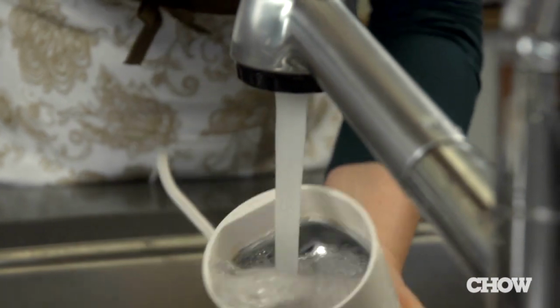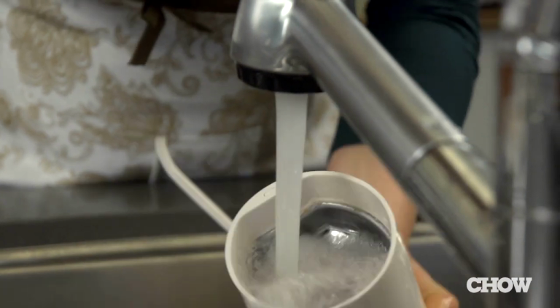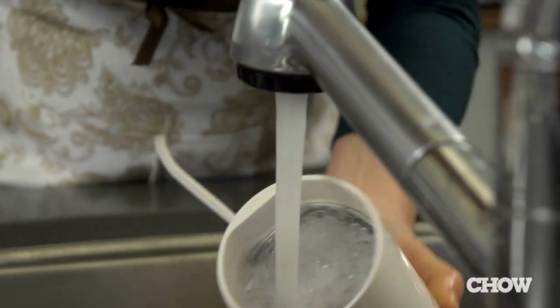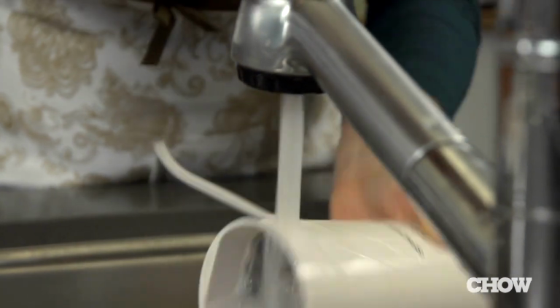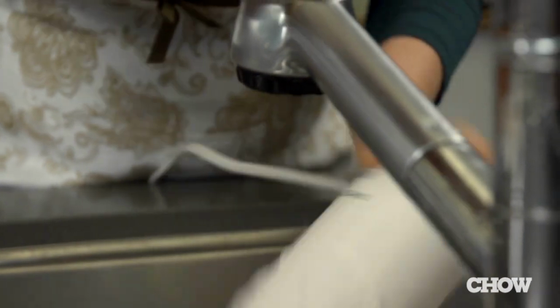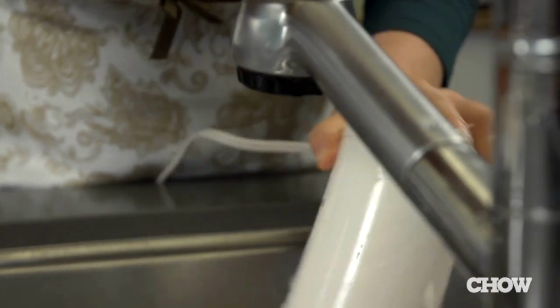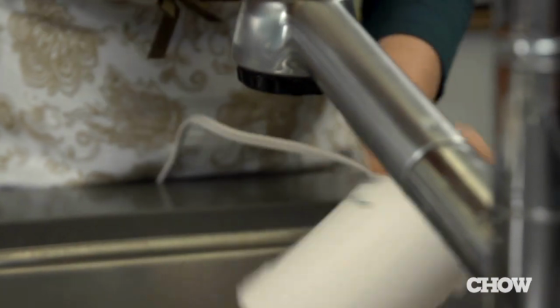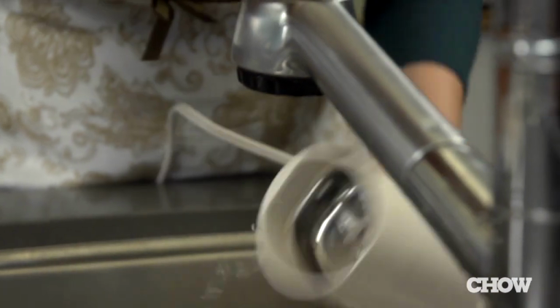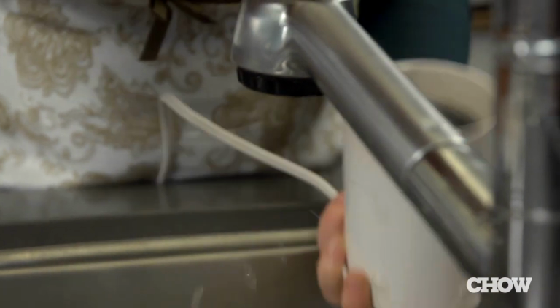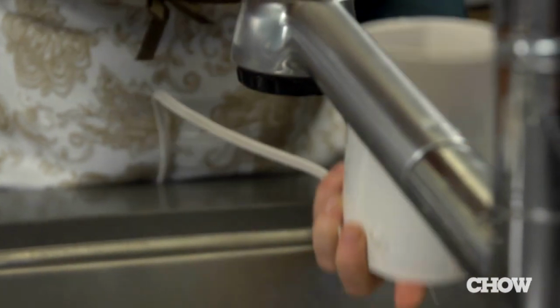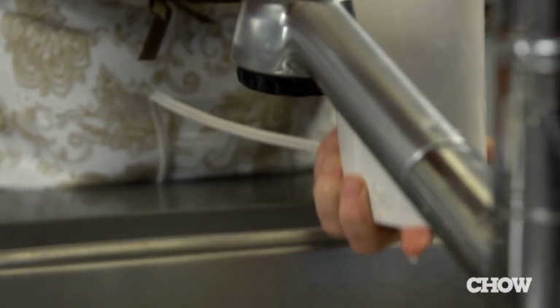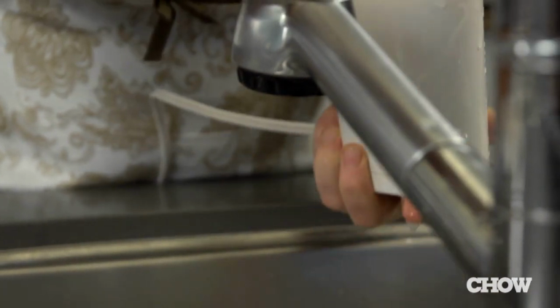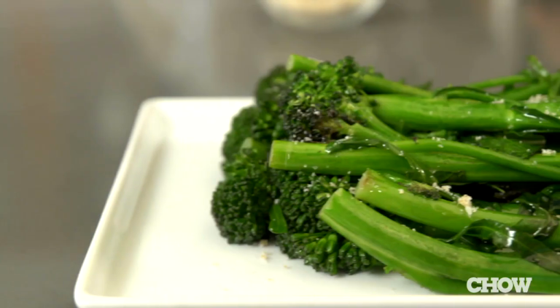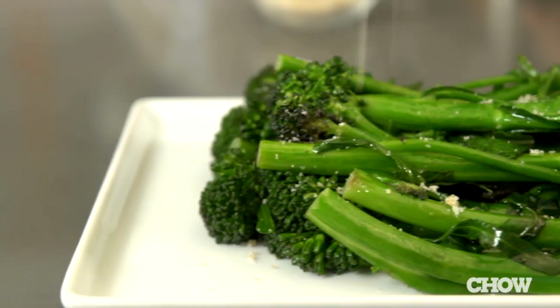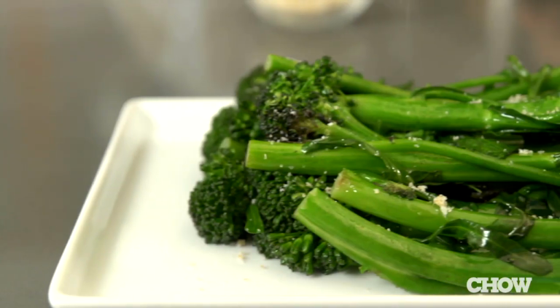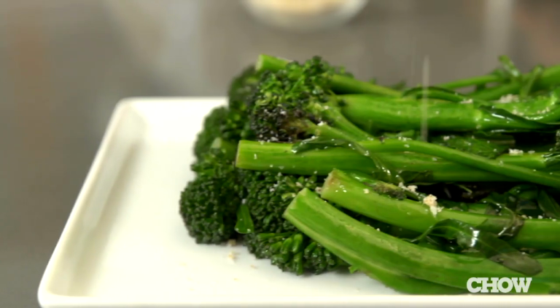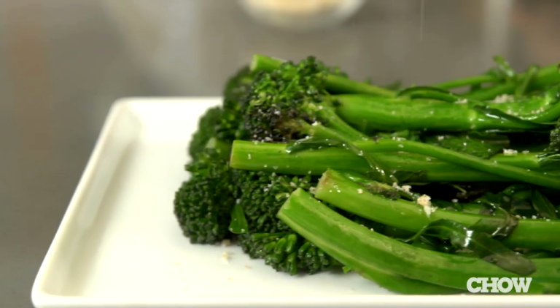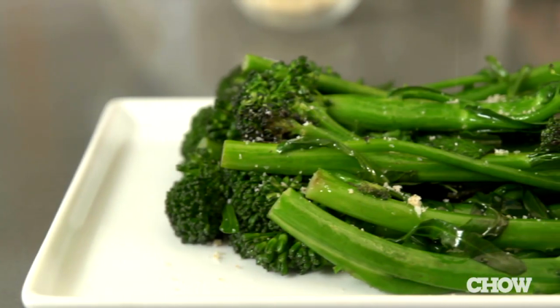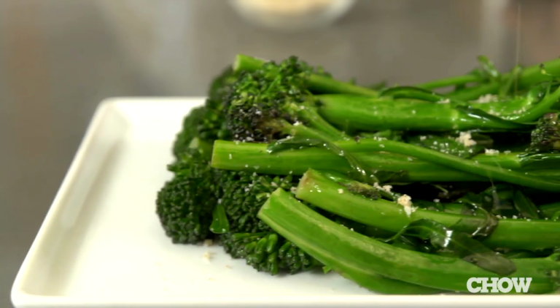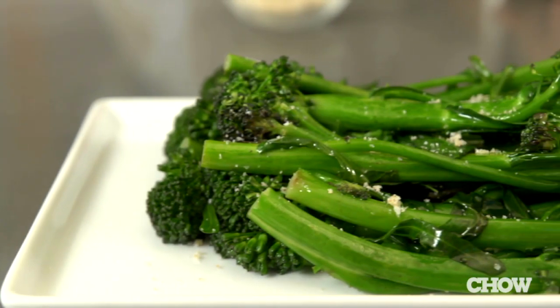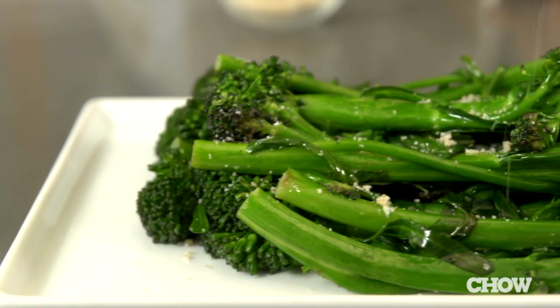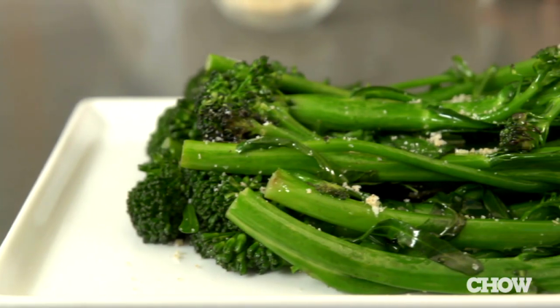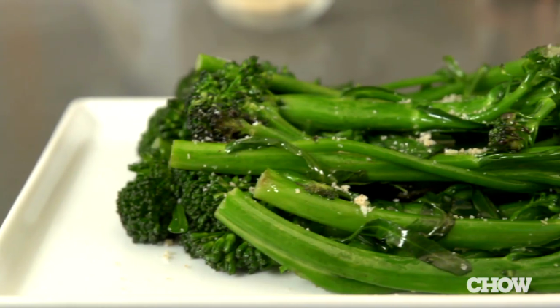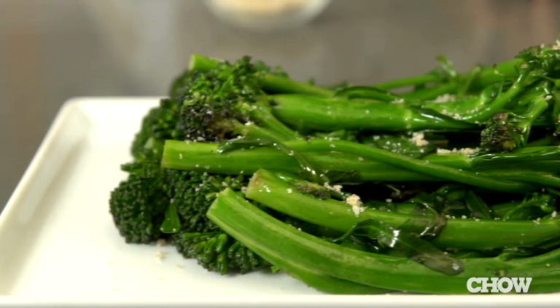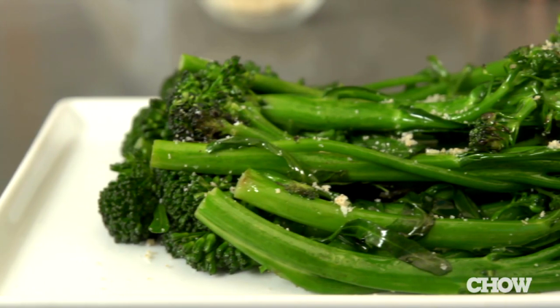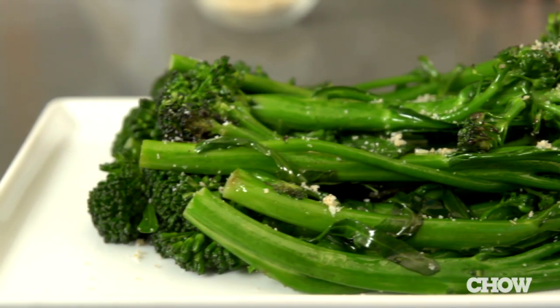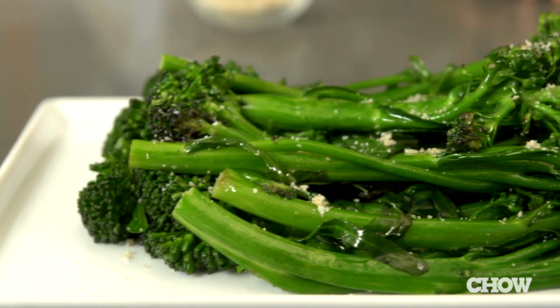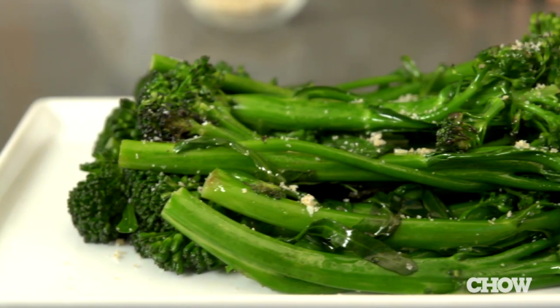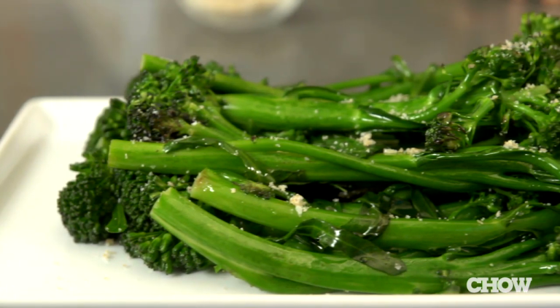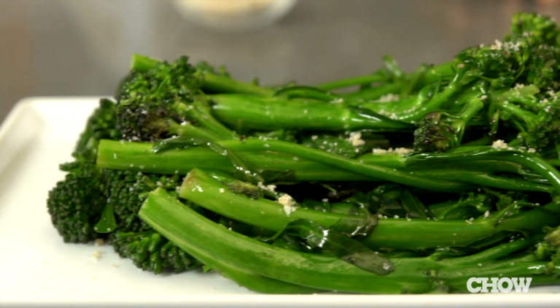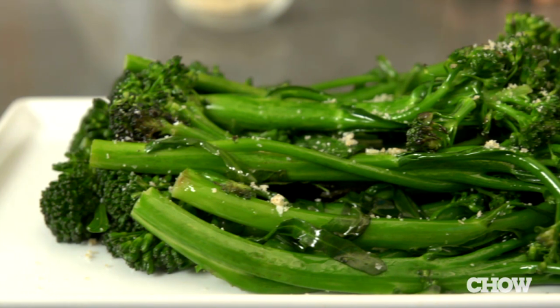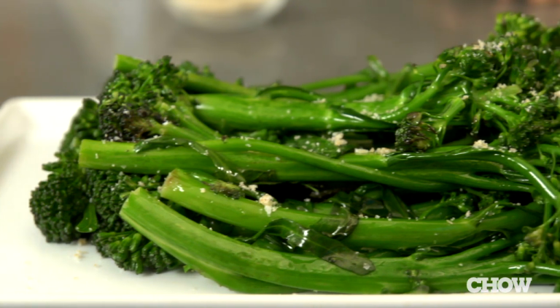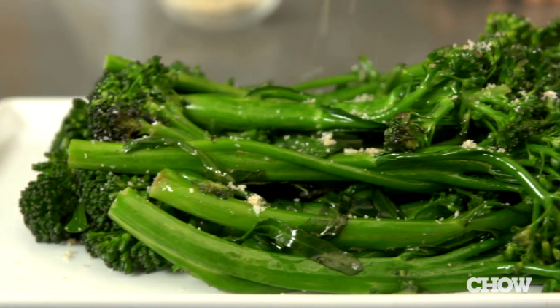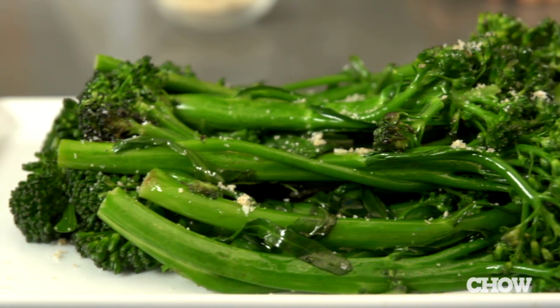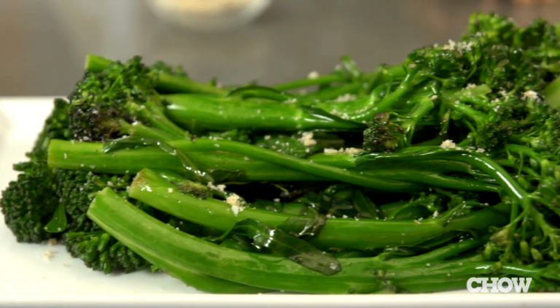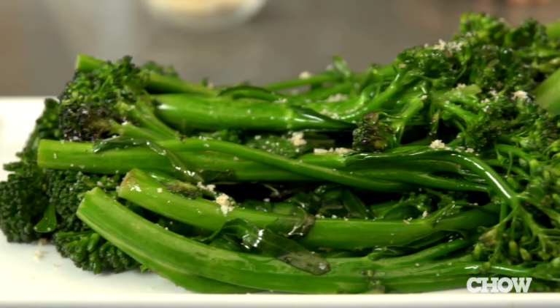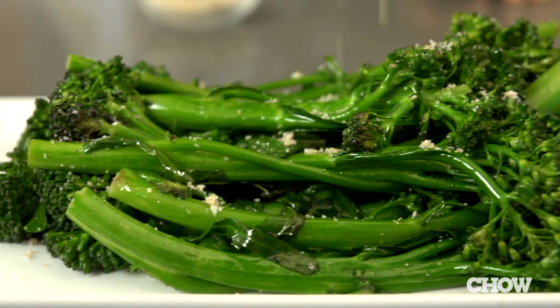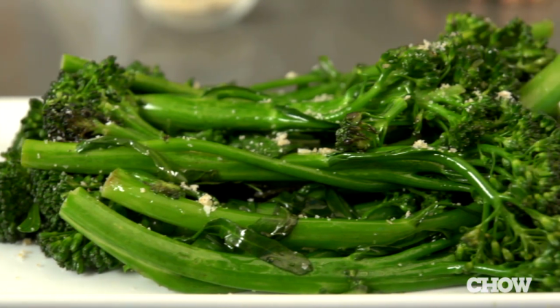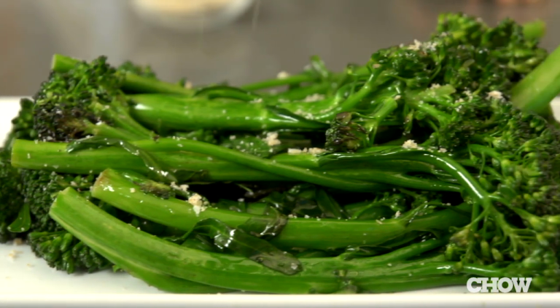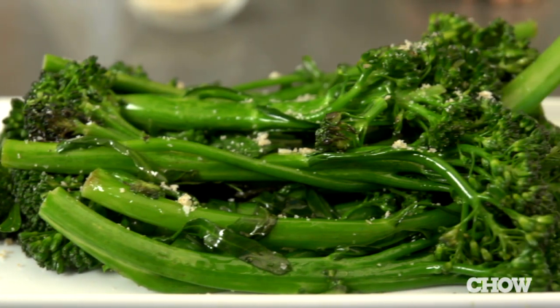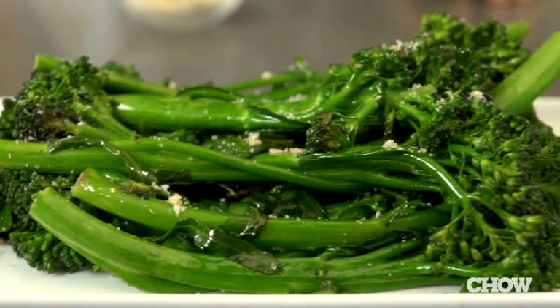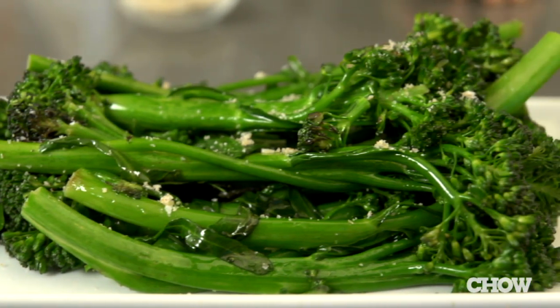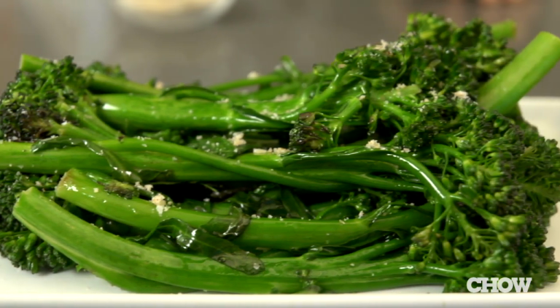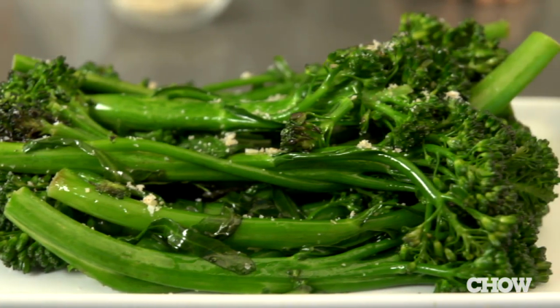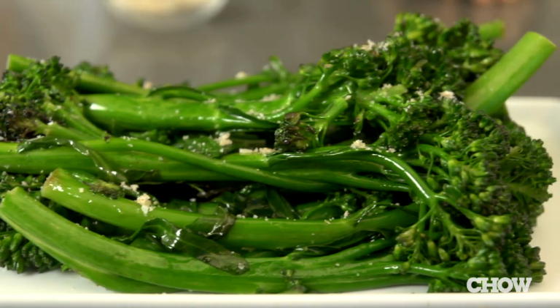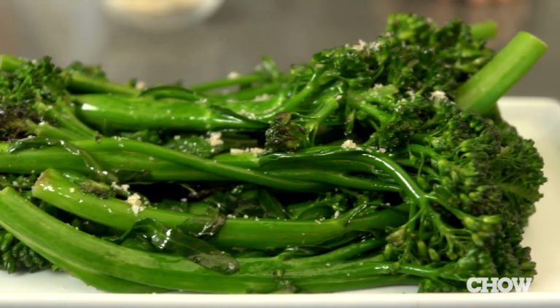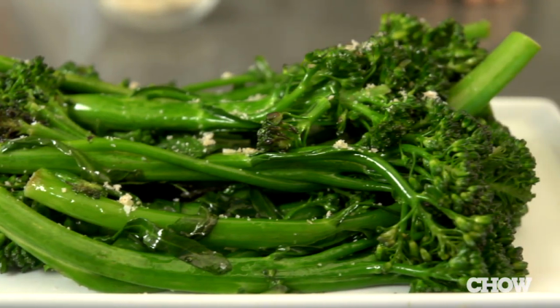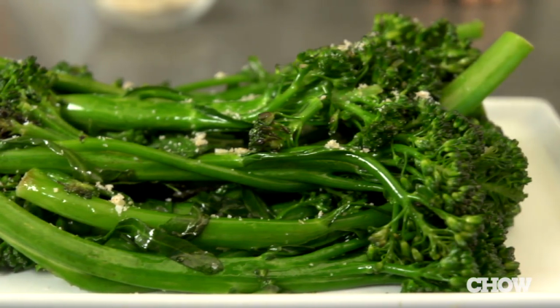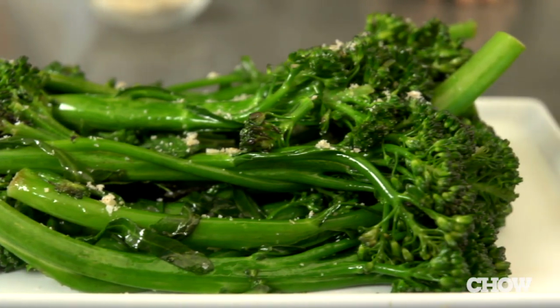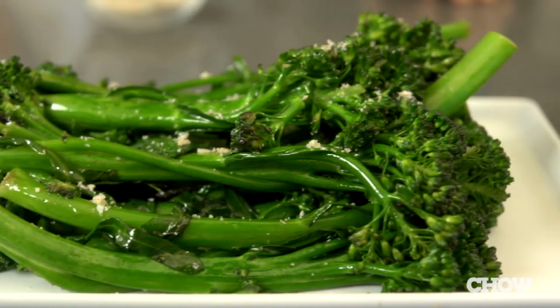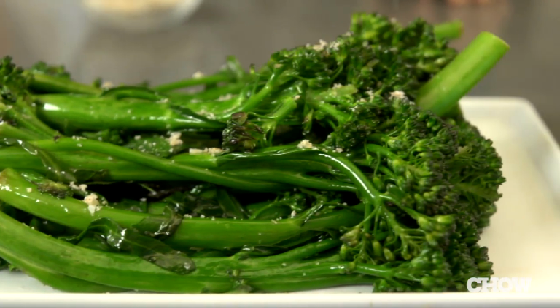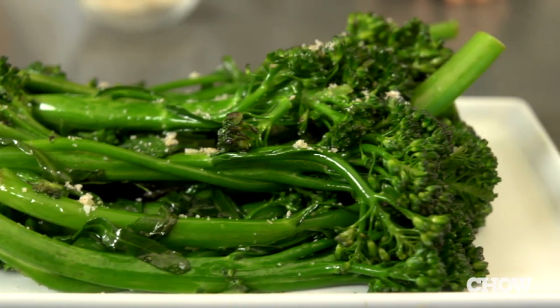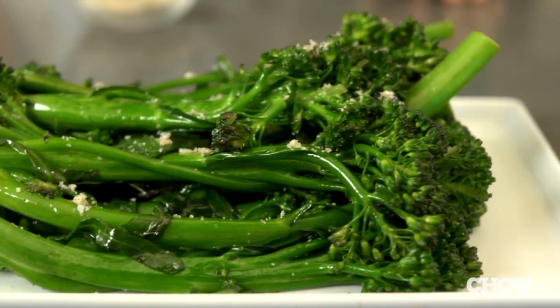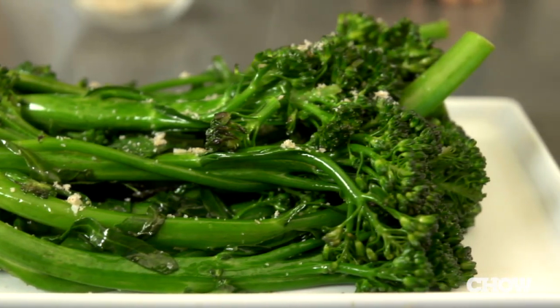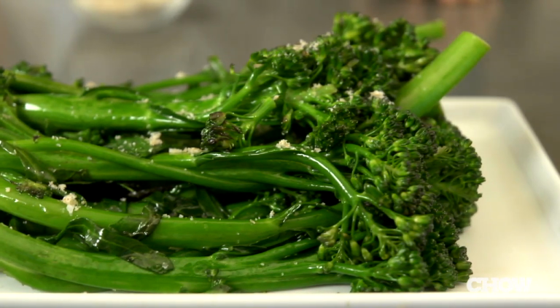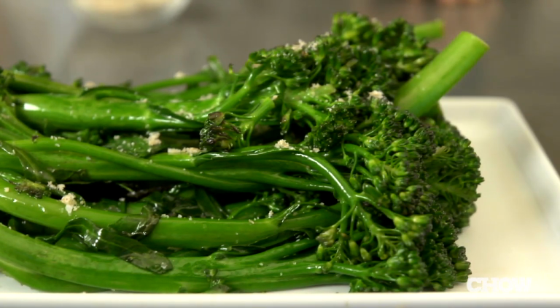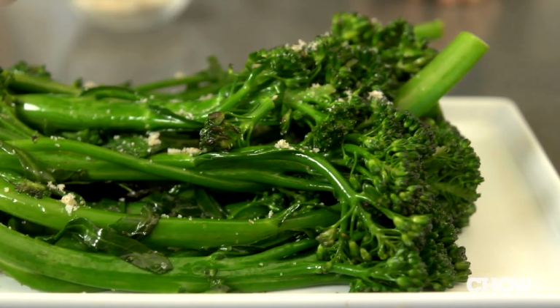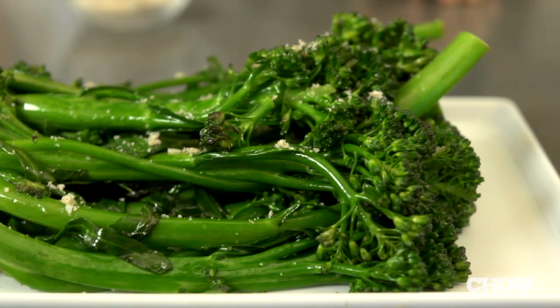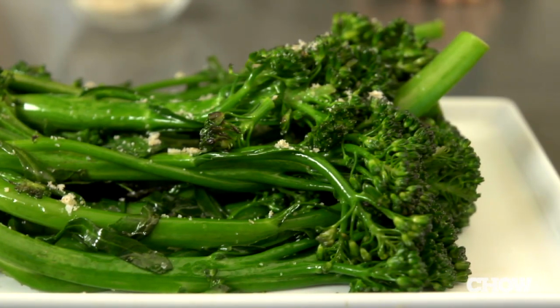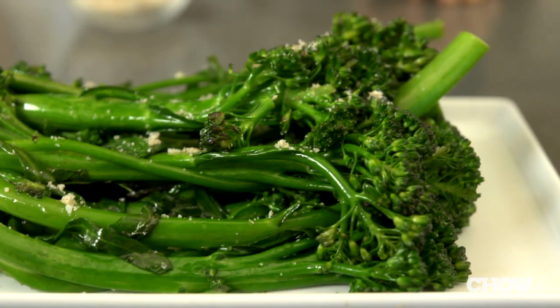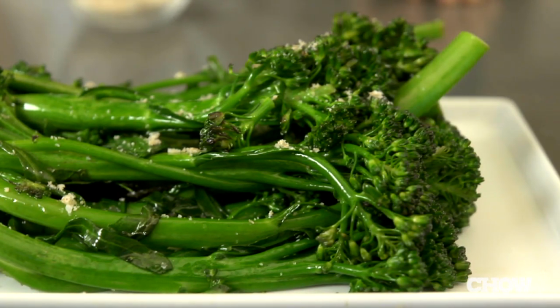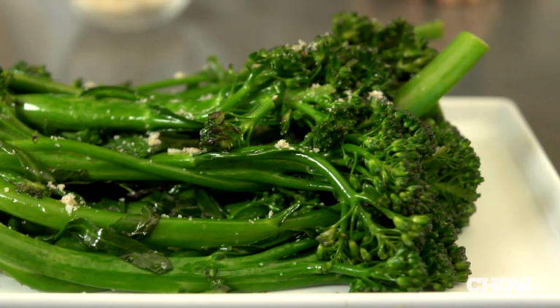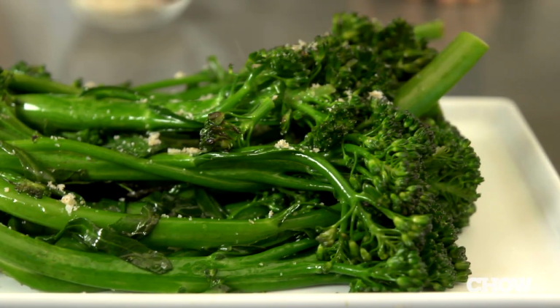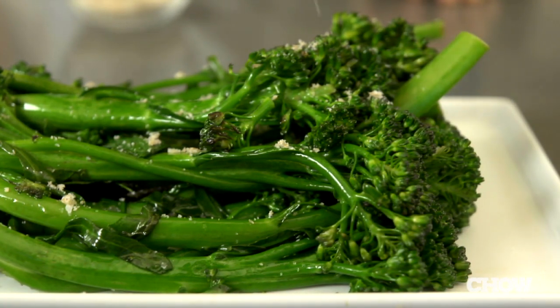A little sprinkle of this salt adds great depth and umami to vegetable sides, rice, and soups. Think of it as kind of like a dry fish sauce.